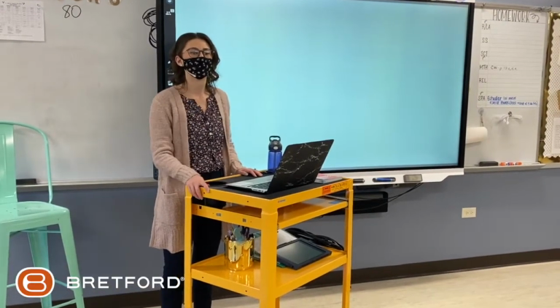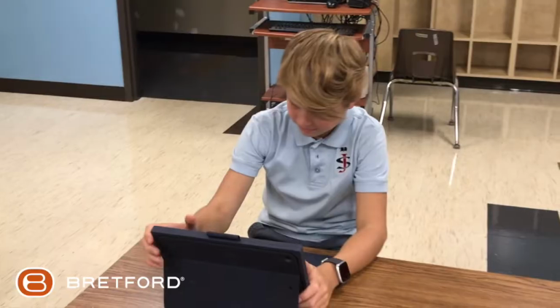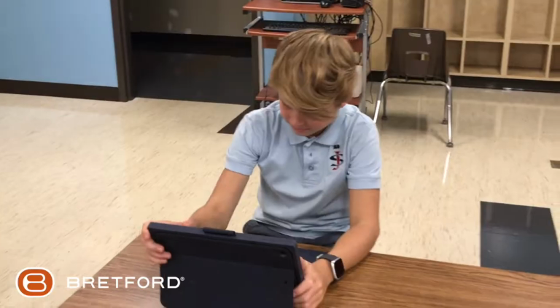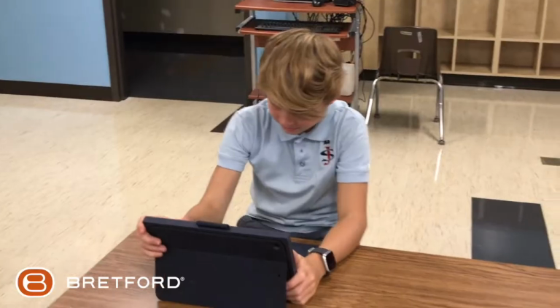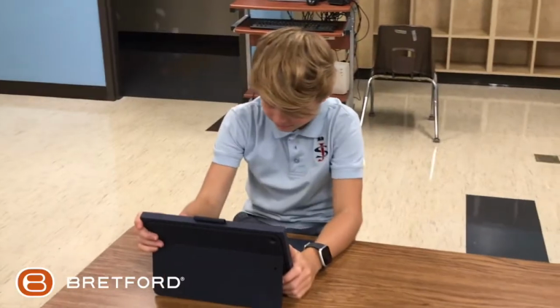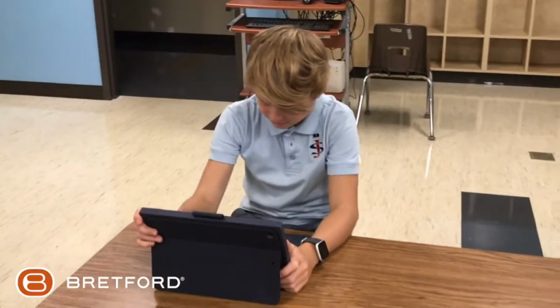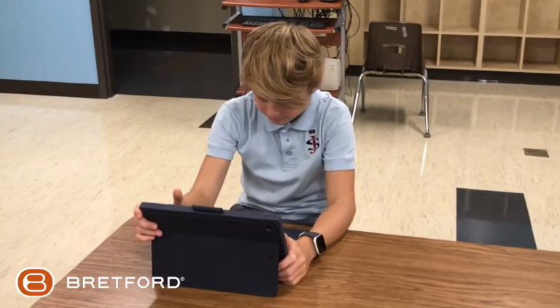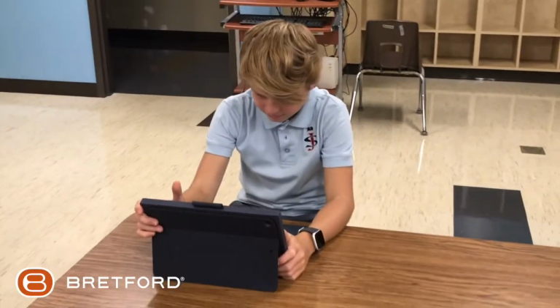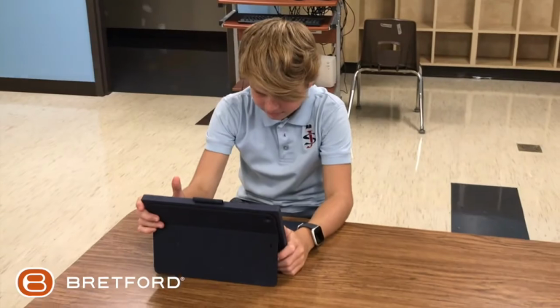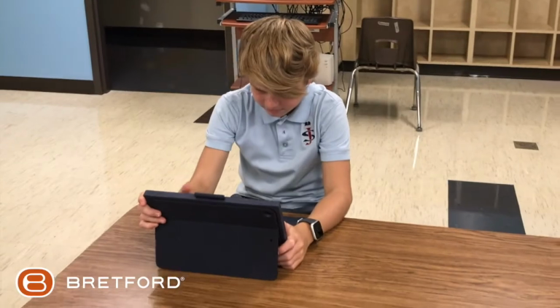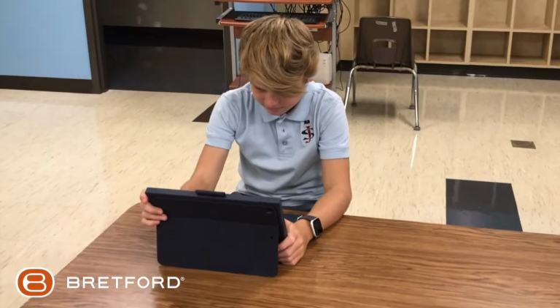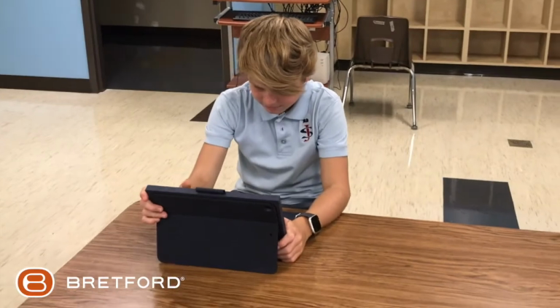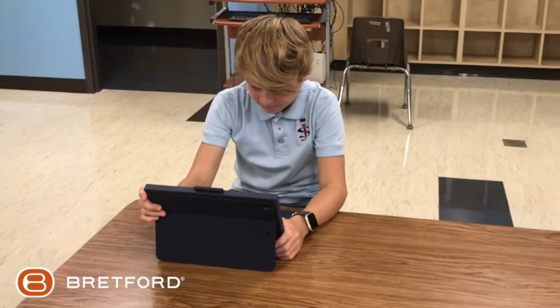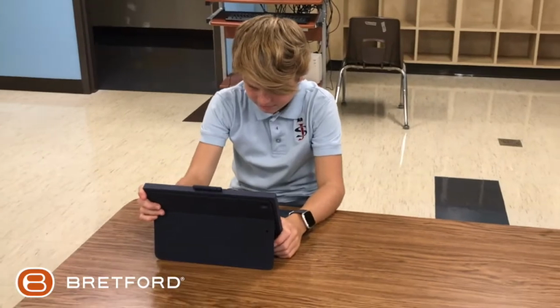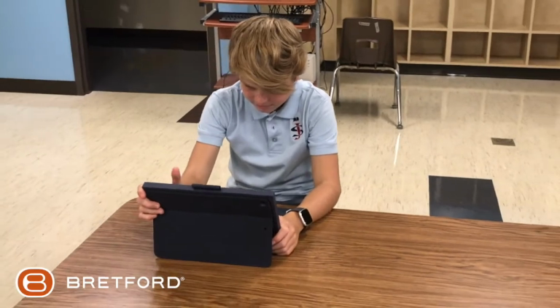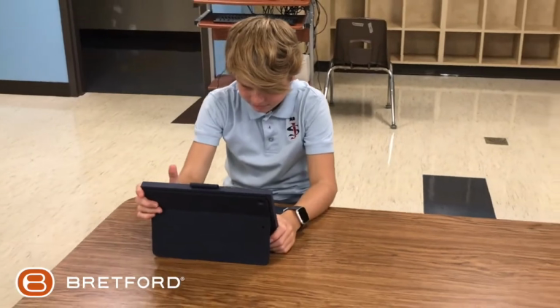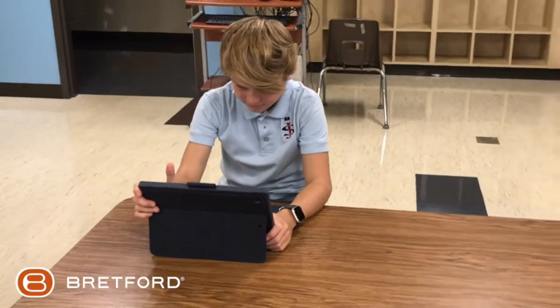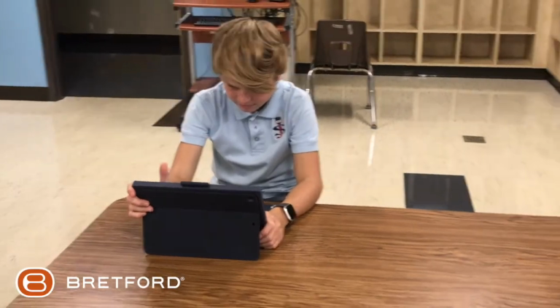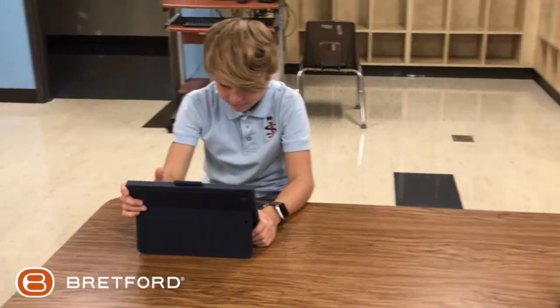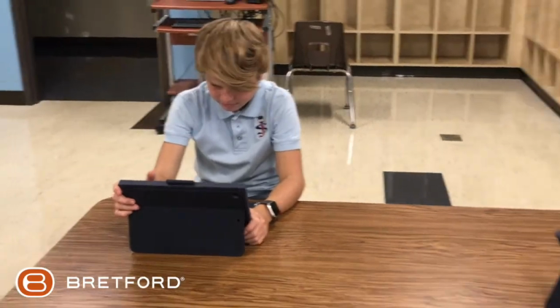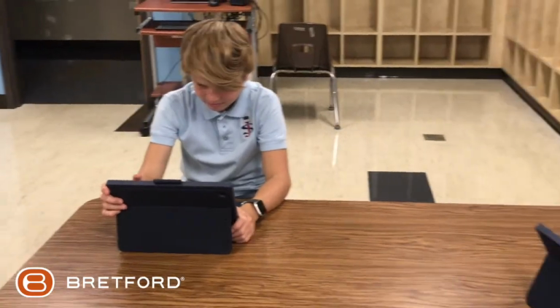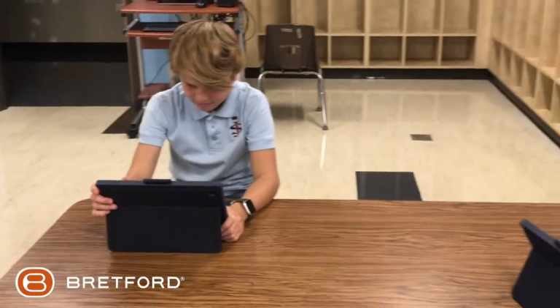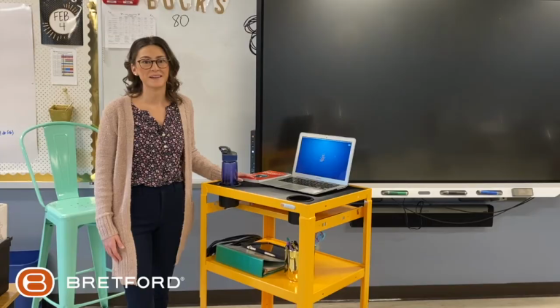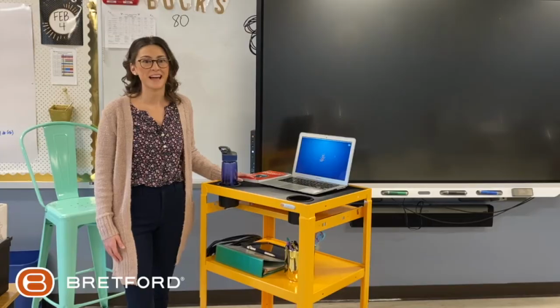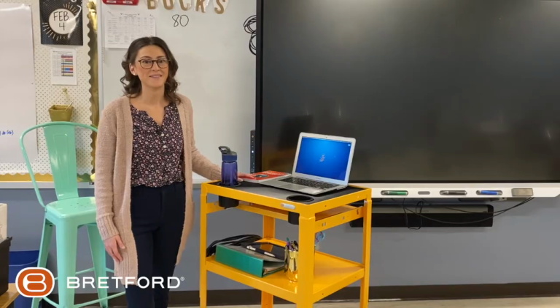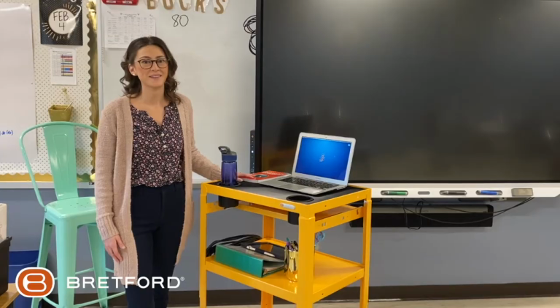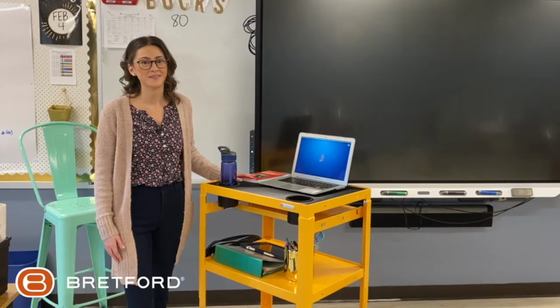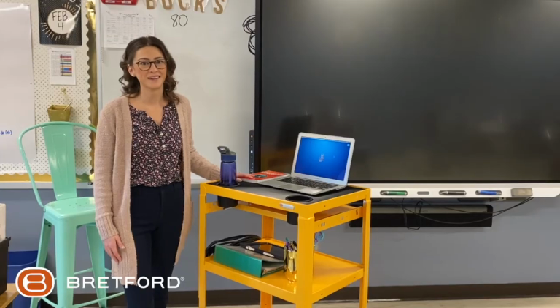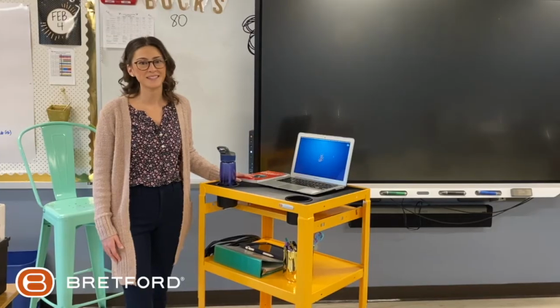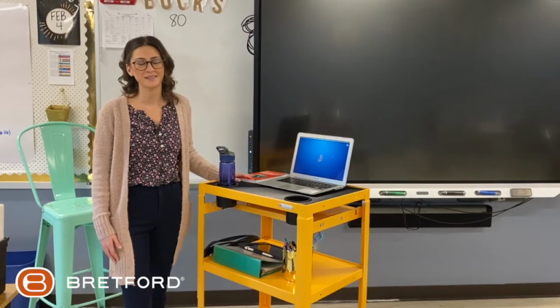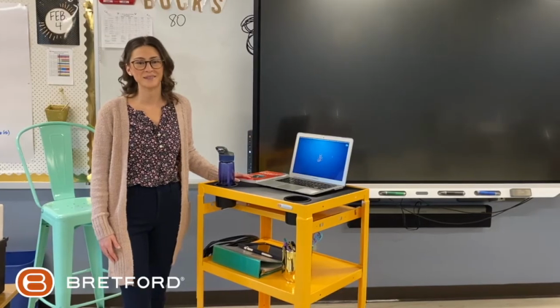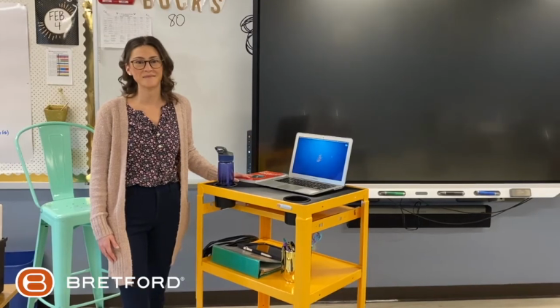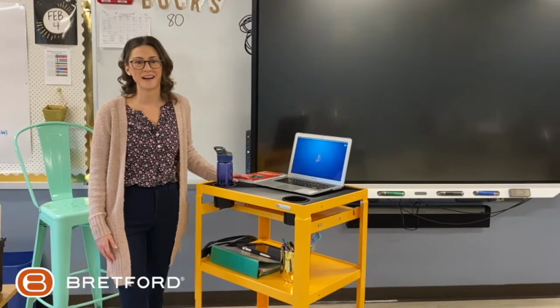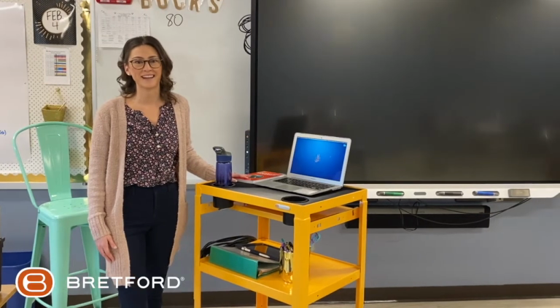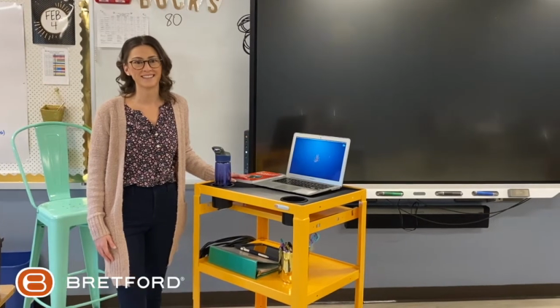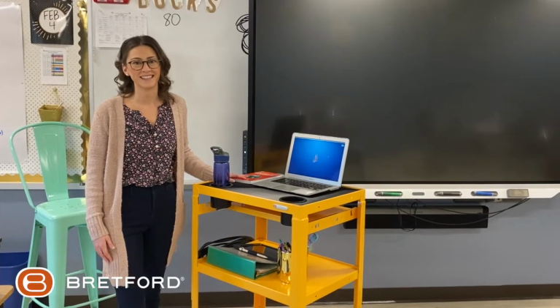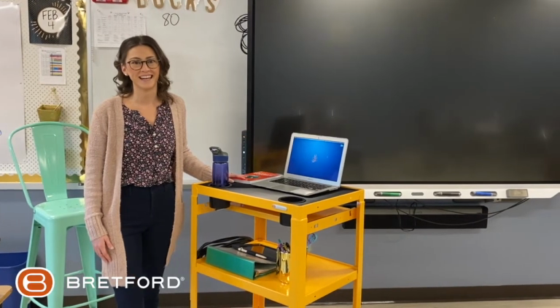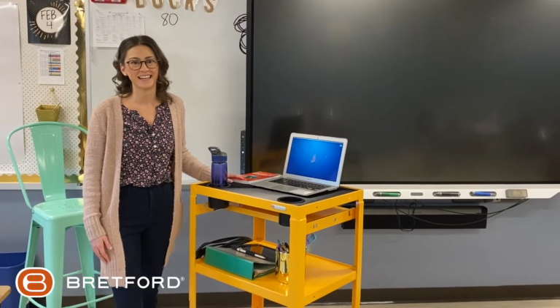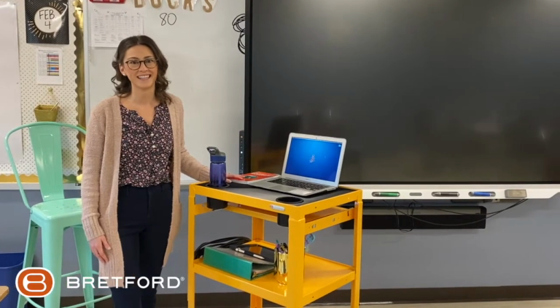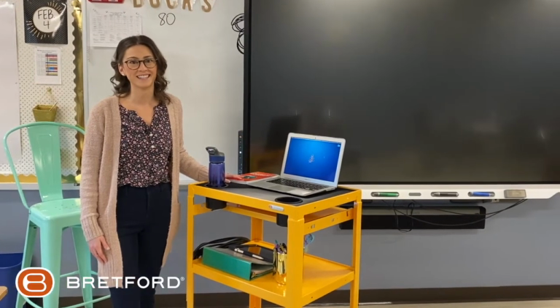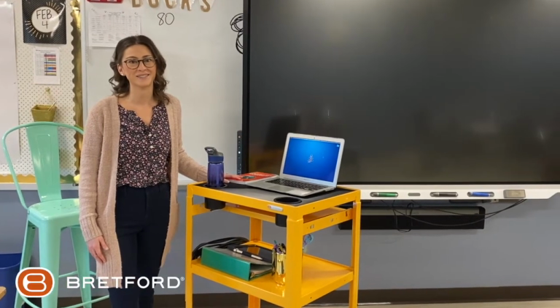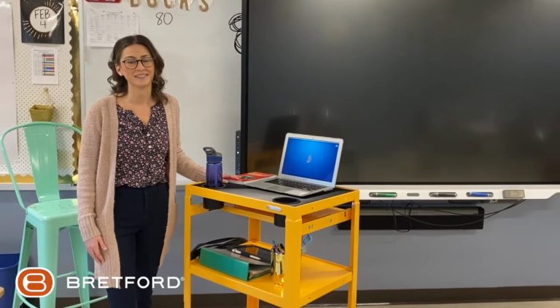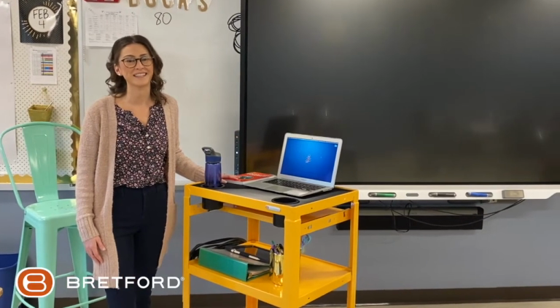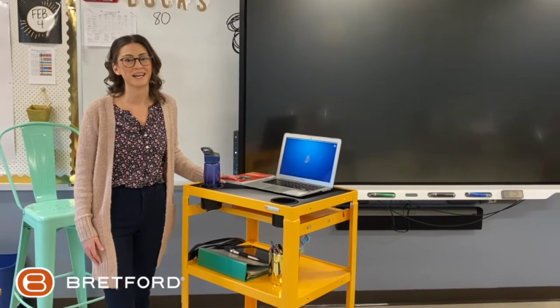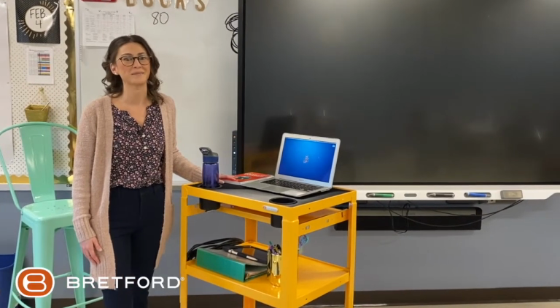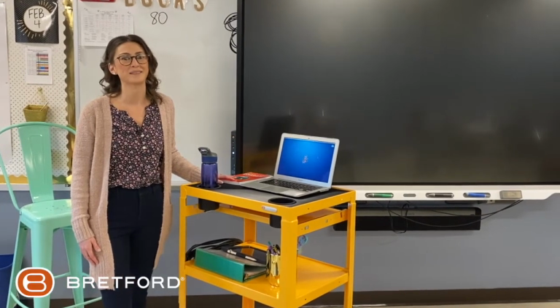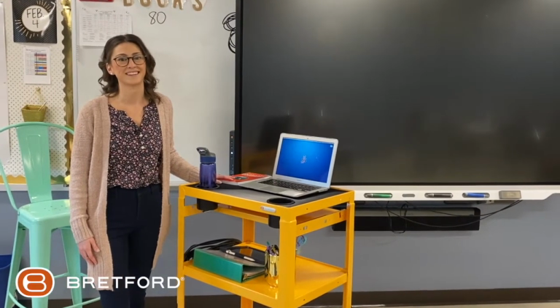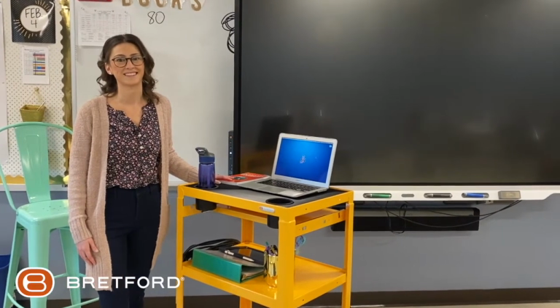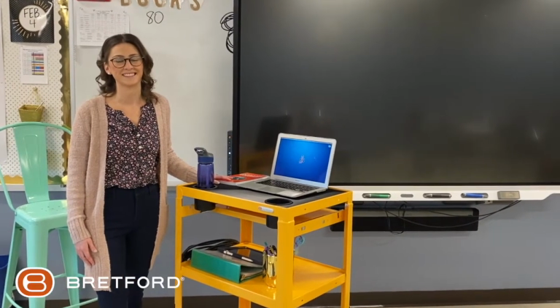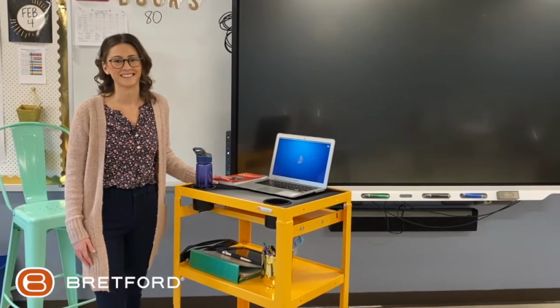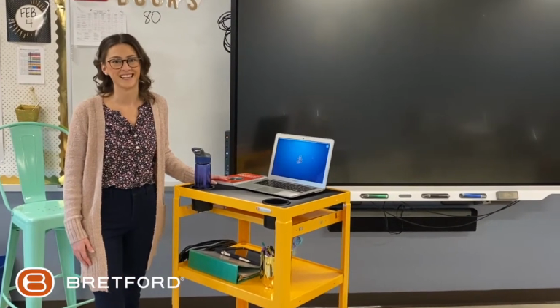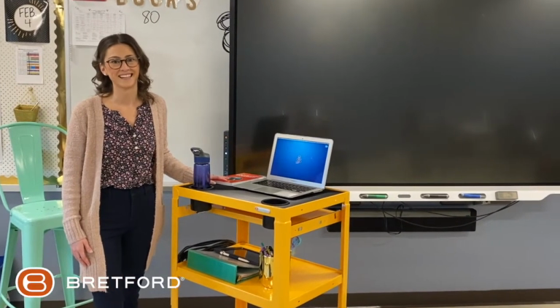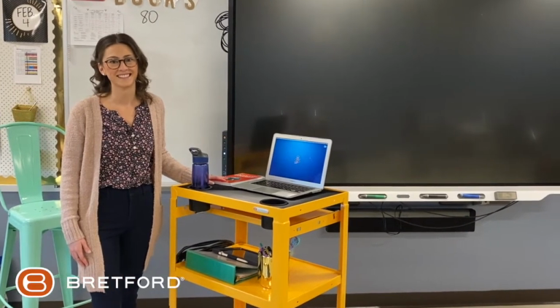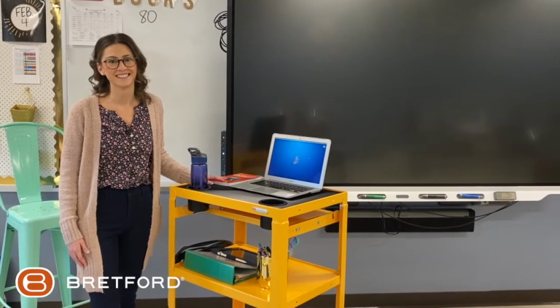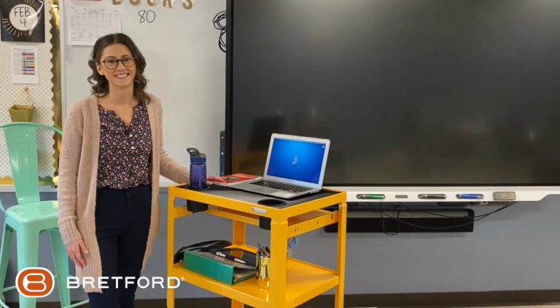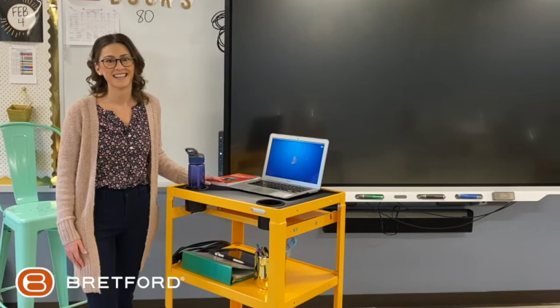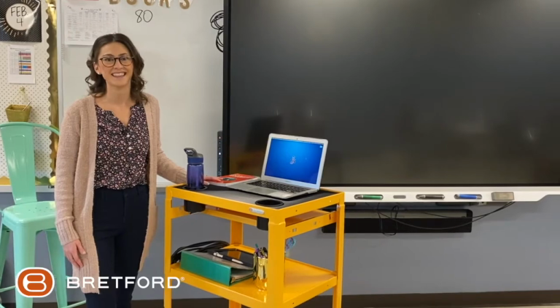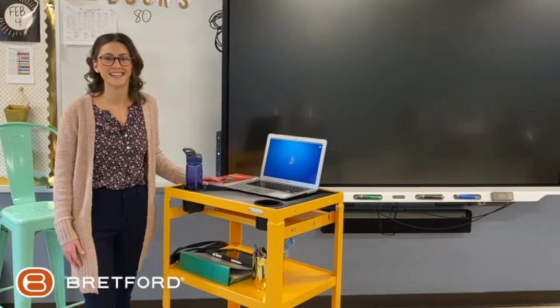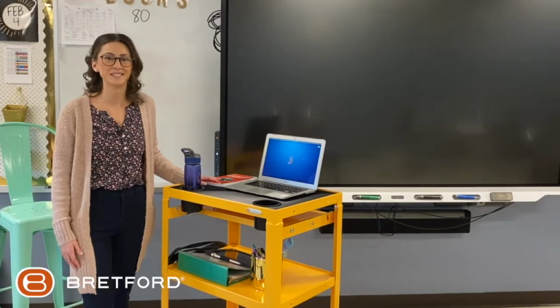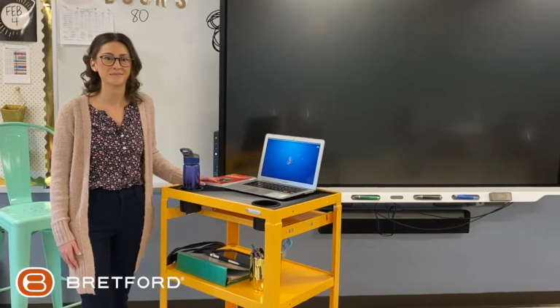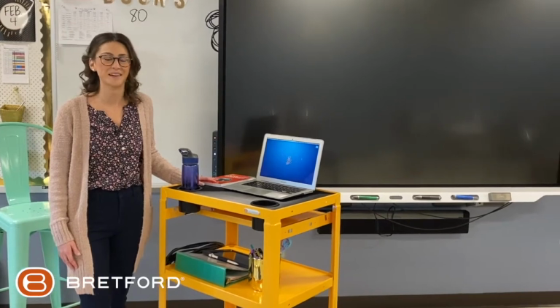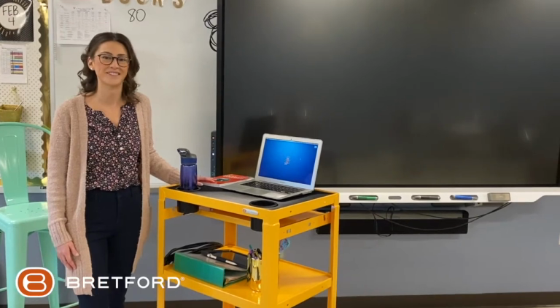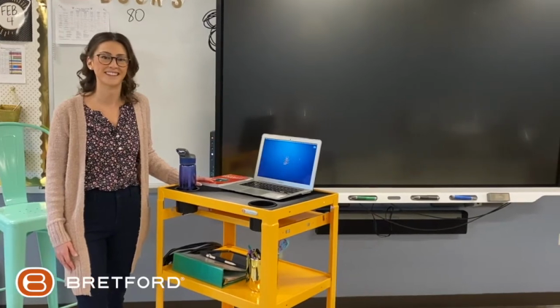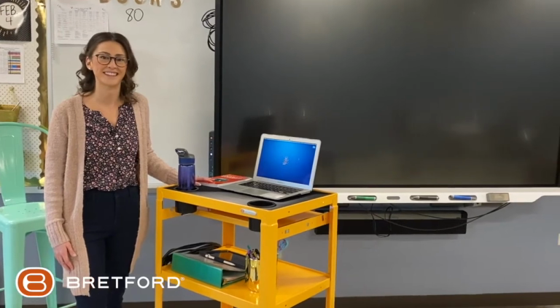This has really been a challenging year, but having the right tool by our side has really helped with our success. Thanks Brettford!